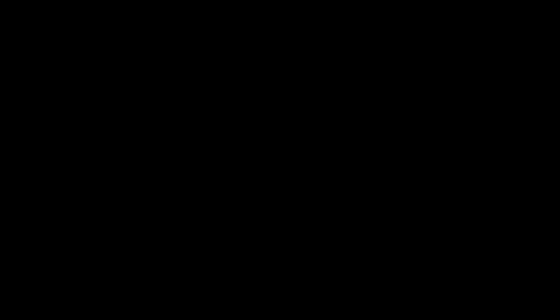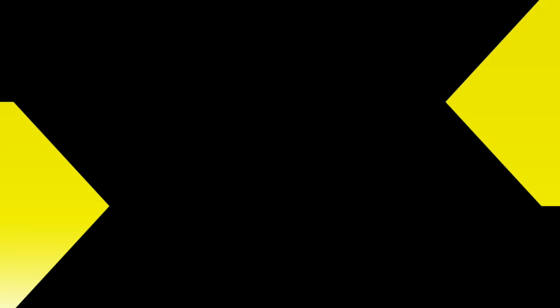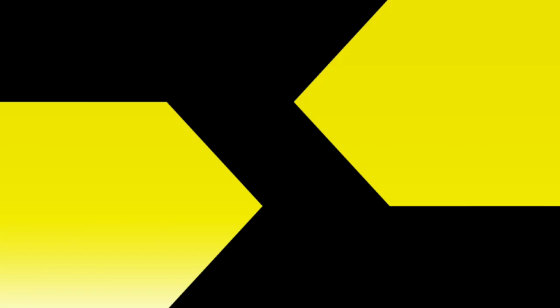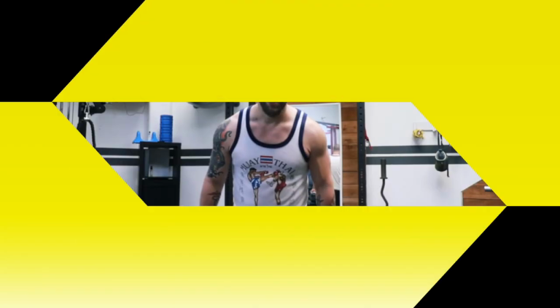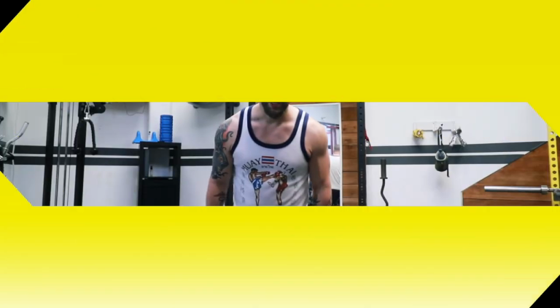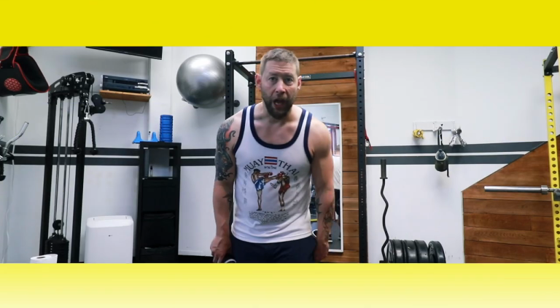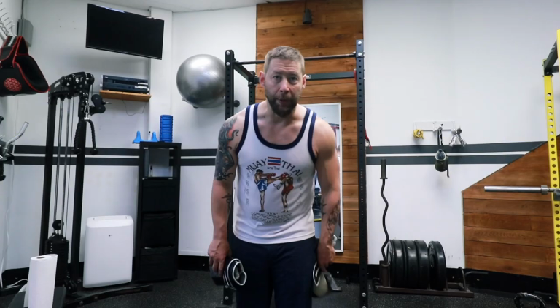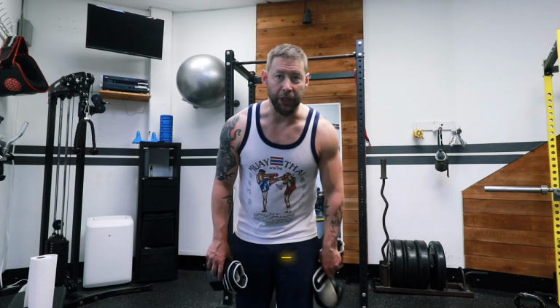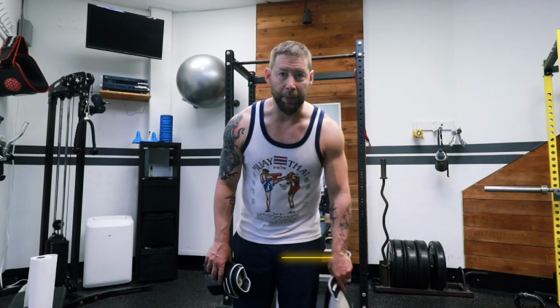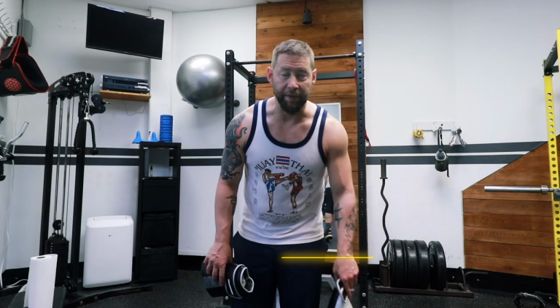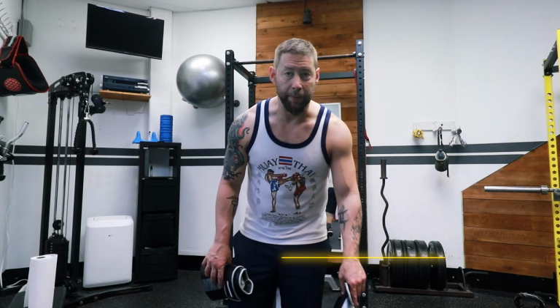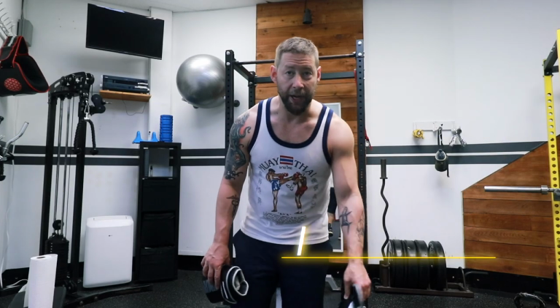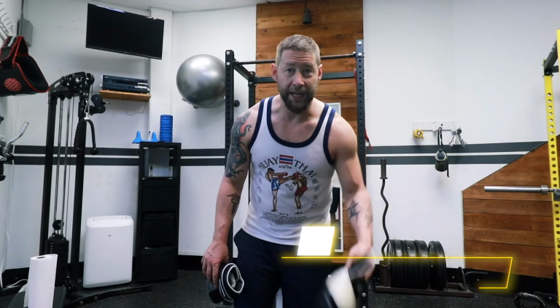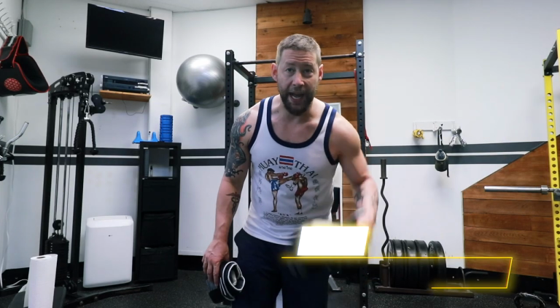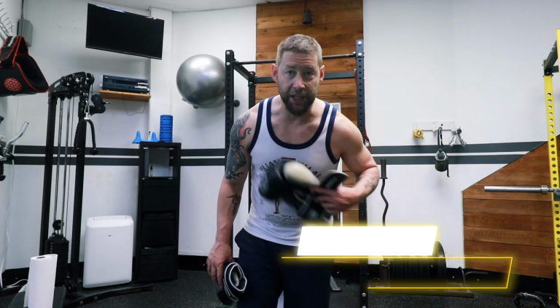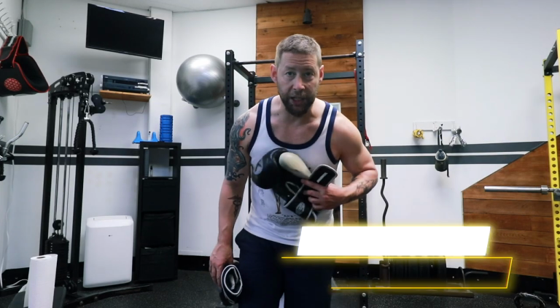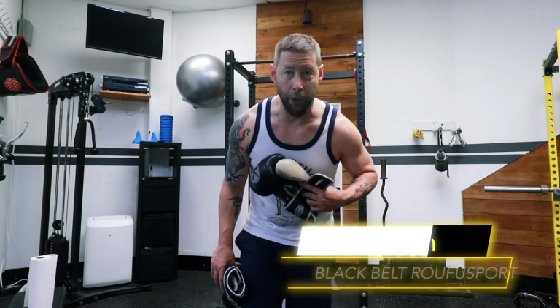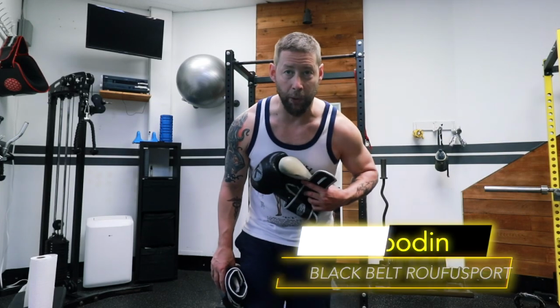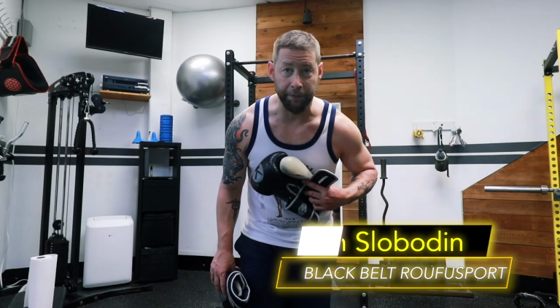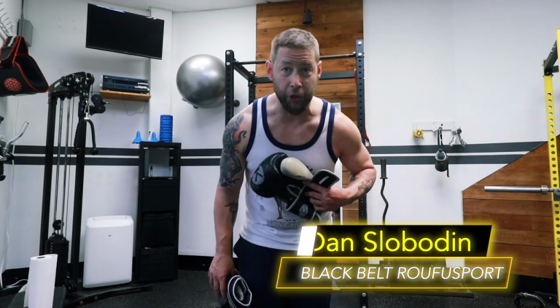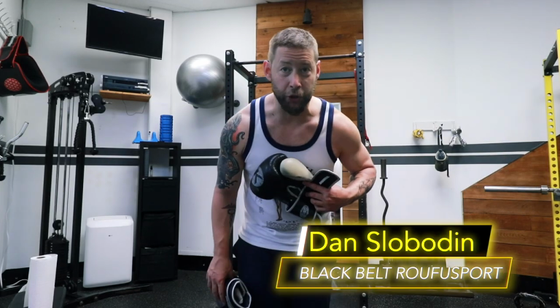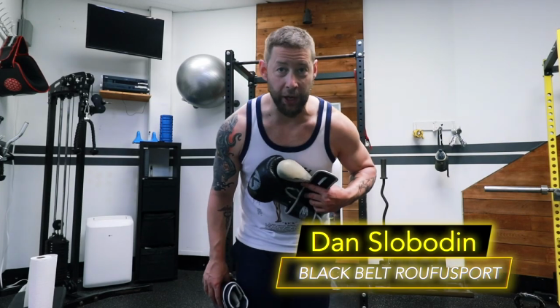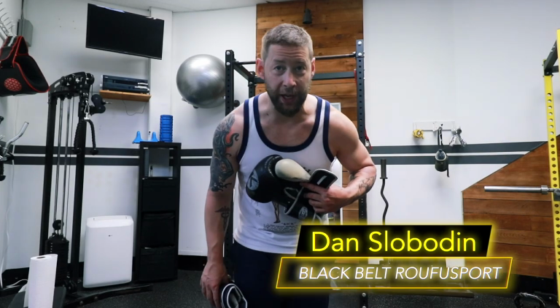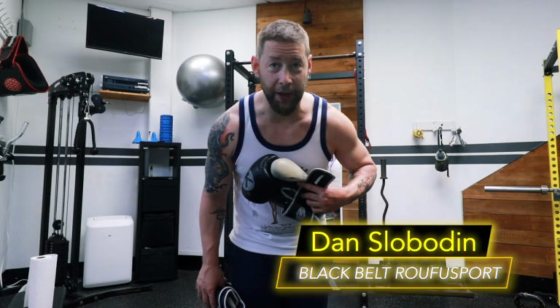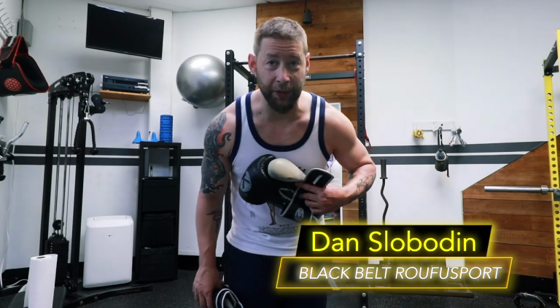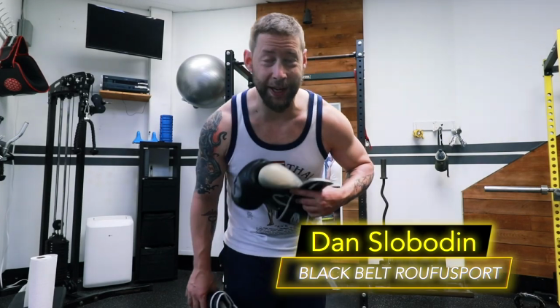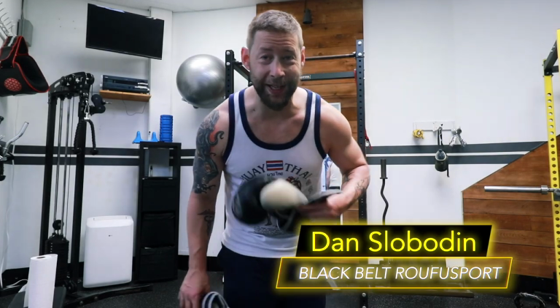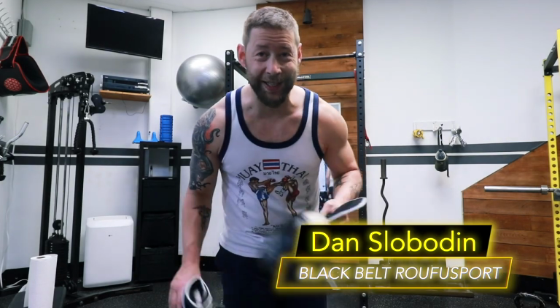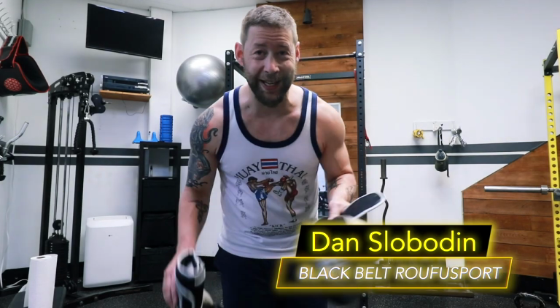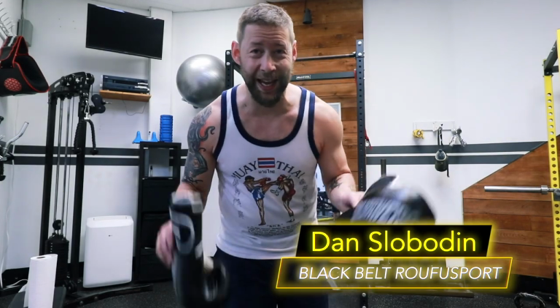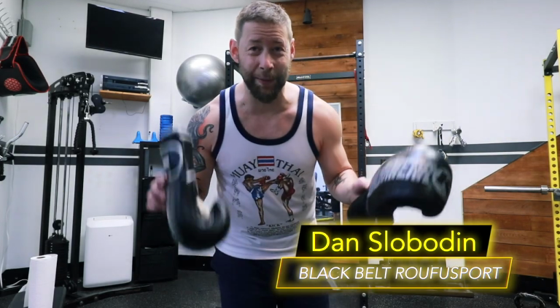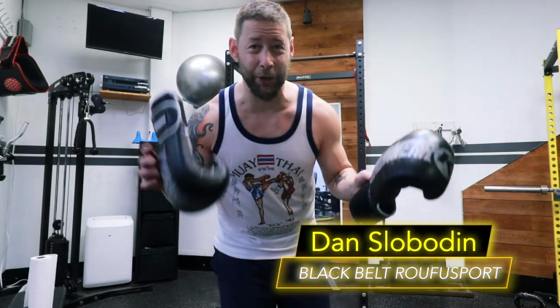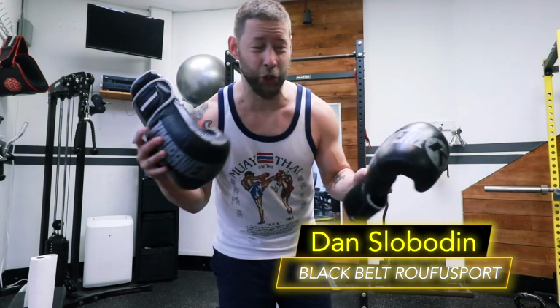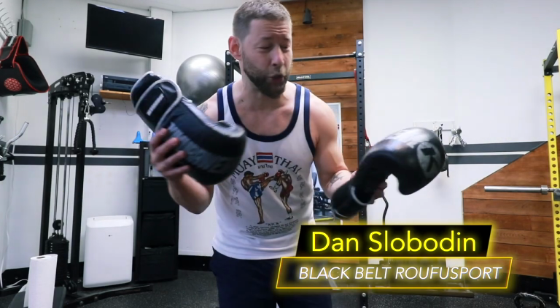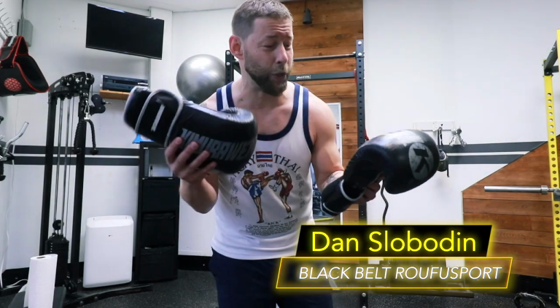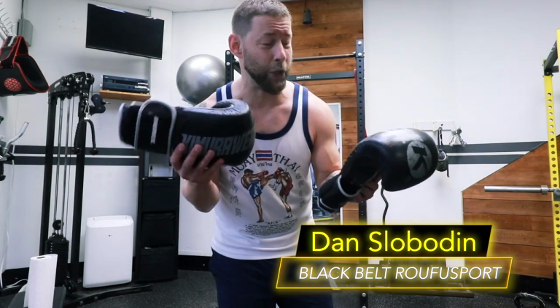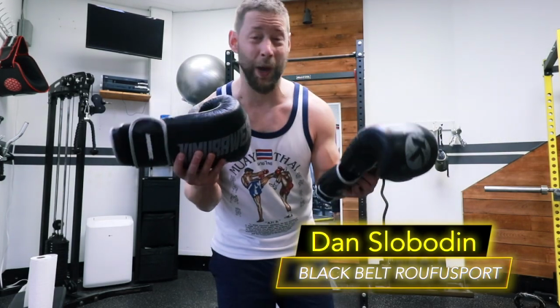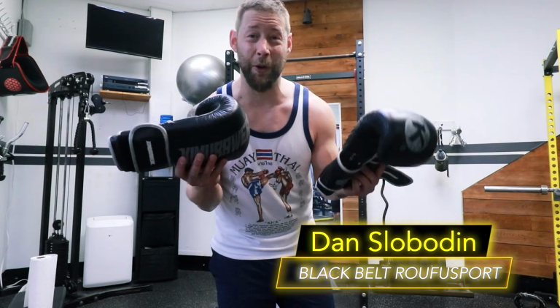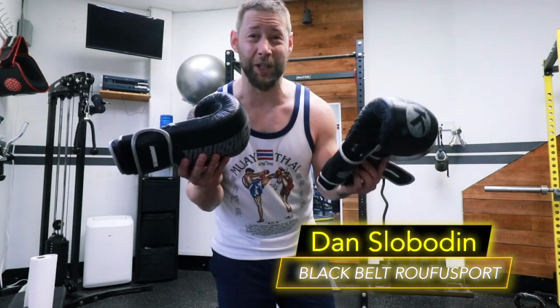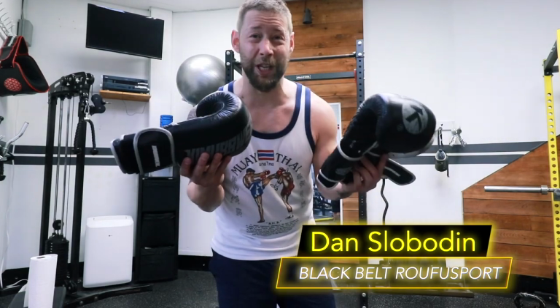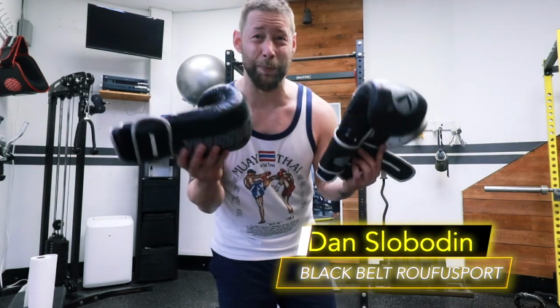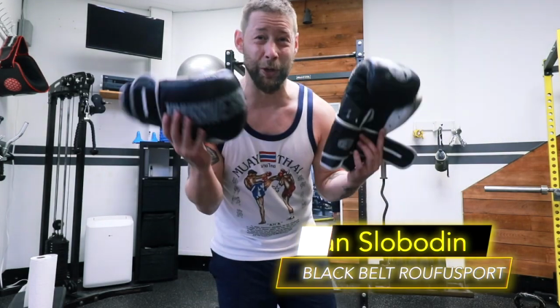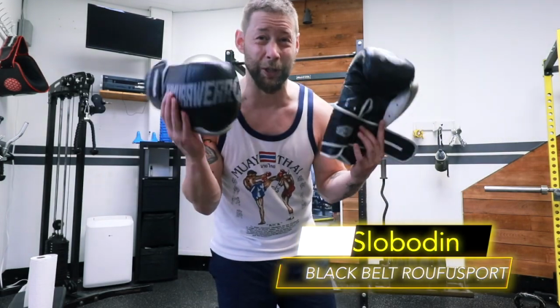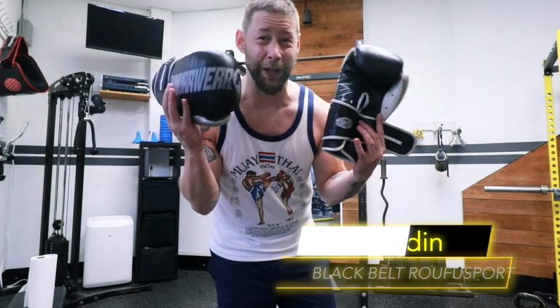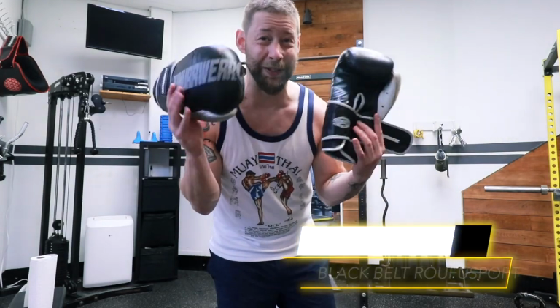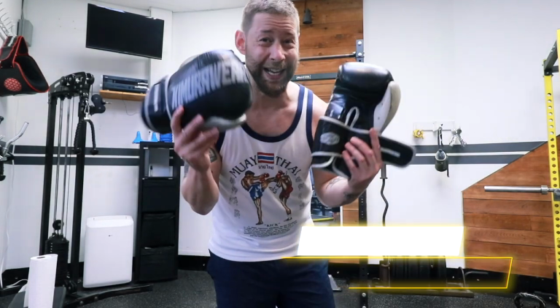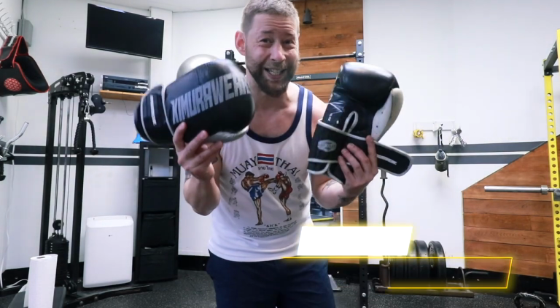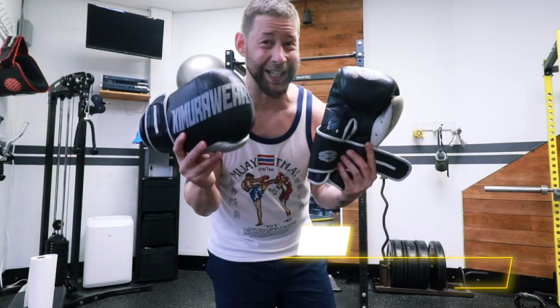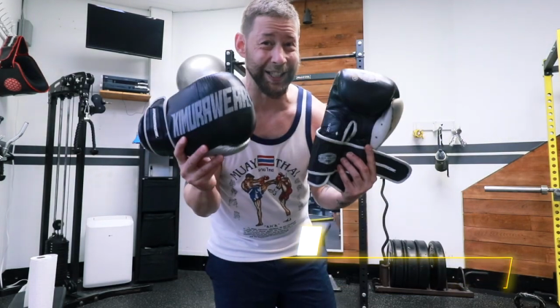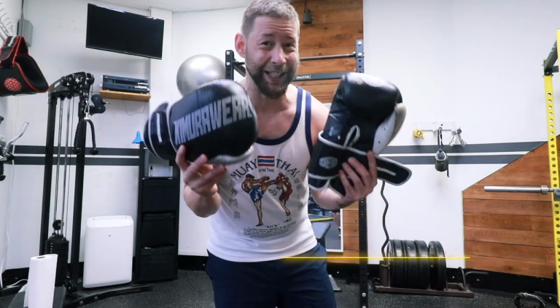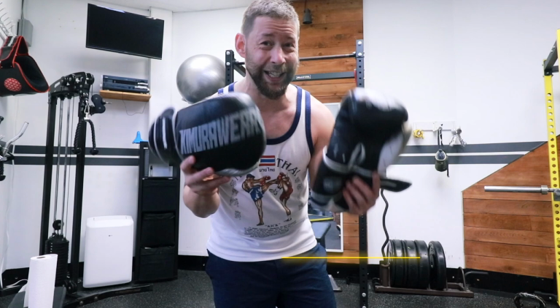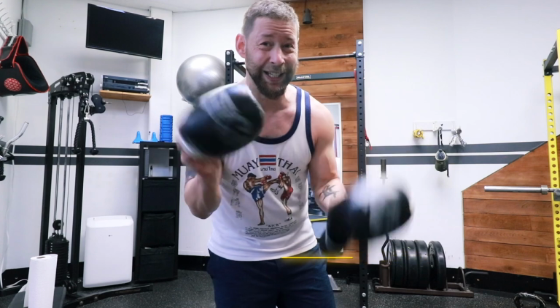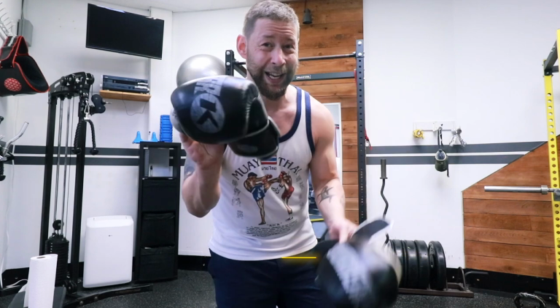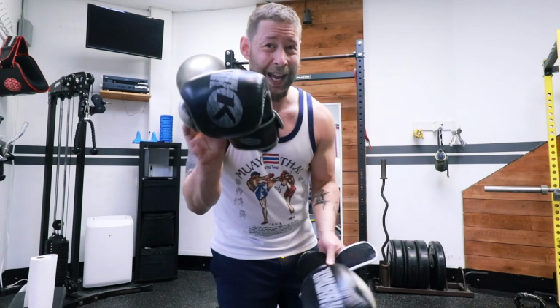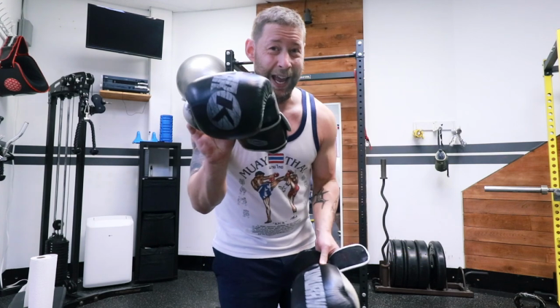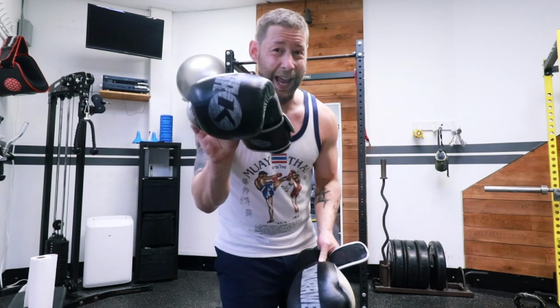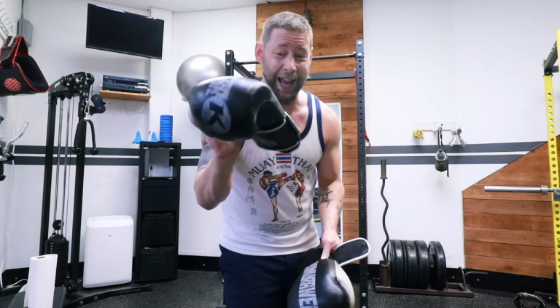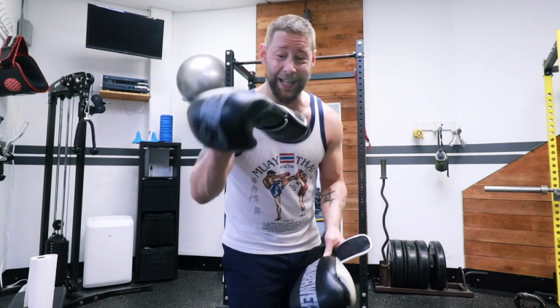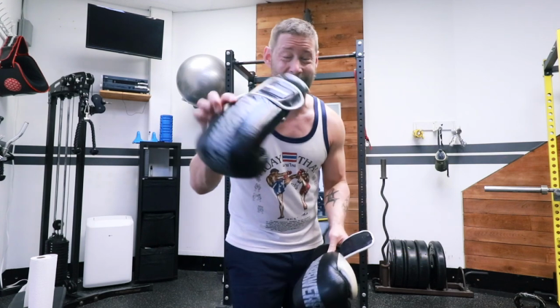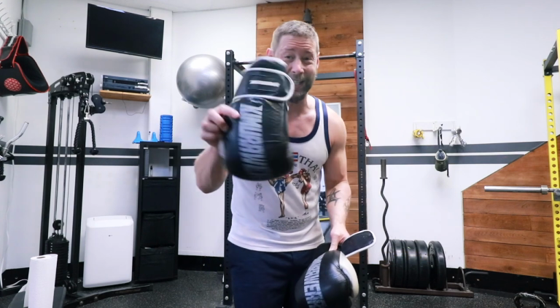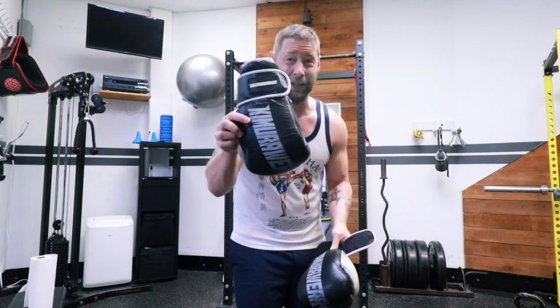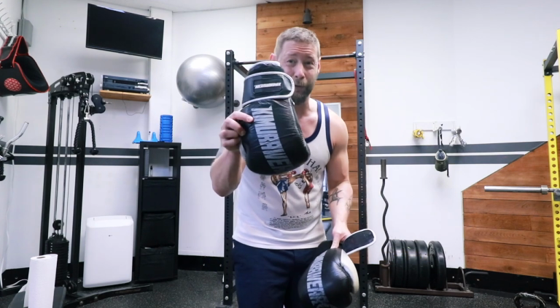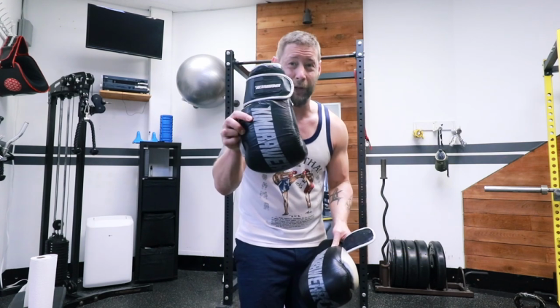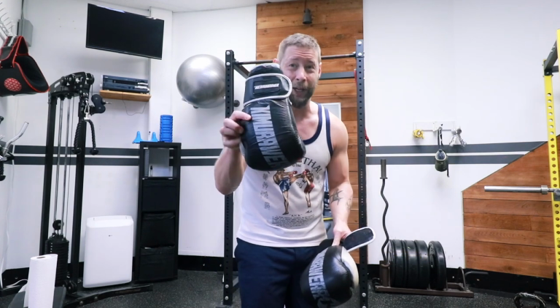Hey, what's up everybody? Dan Slimodin for Strike Athletics. Today I'm going to show you how to keep your gloves nice and clean and stink-free.